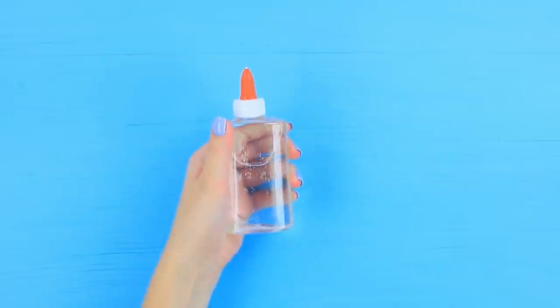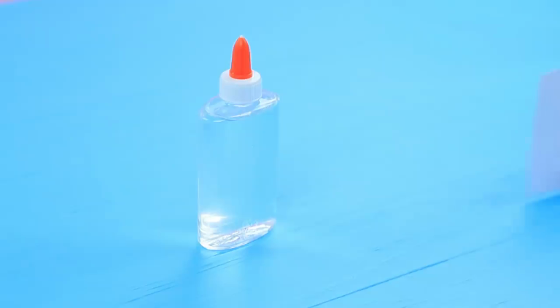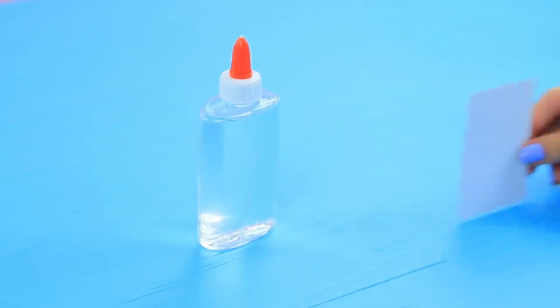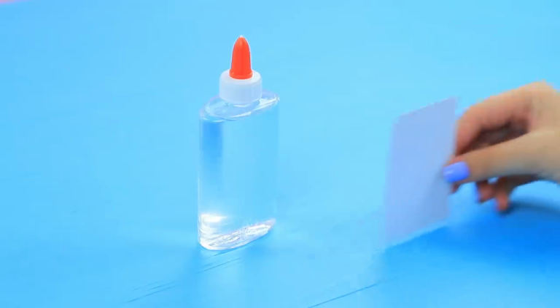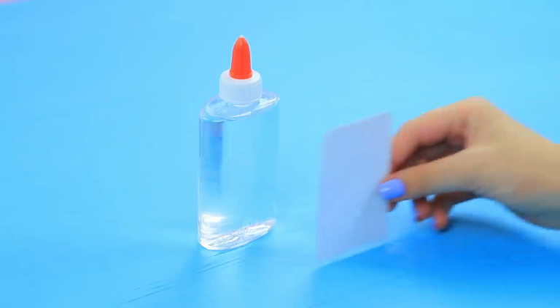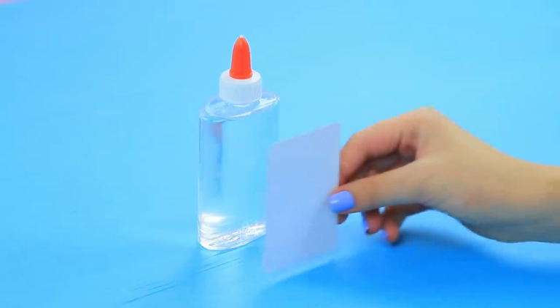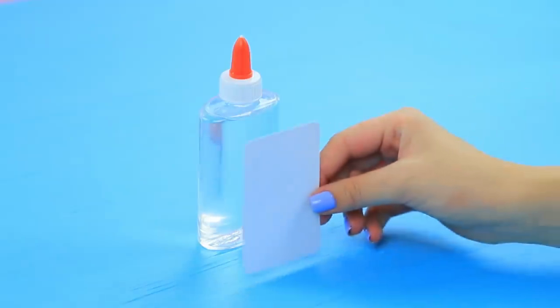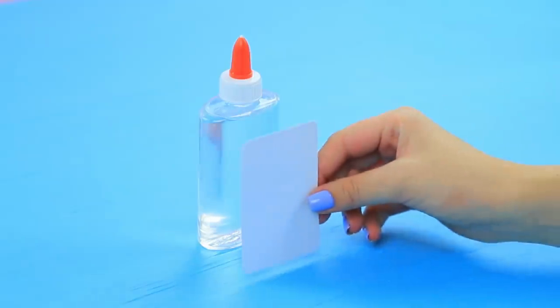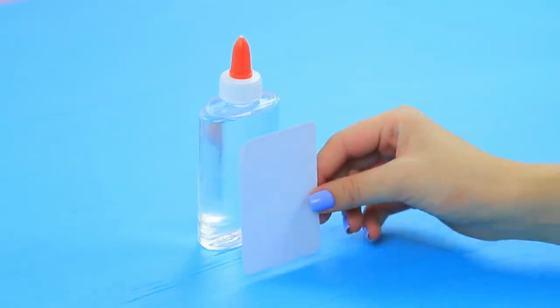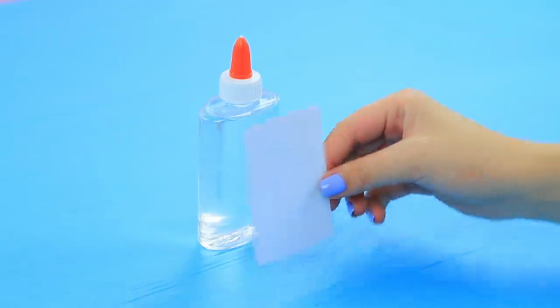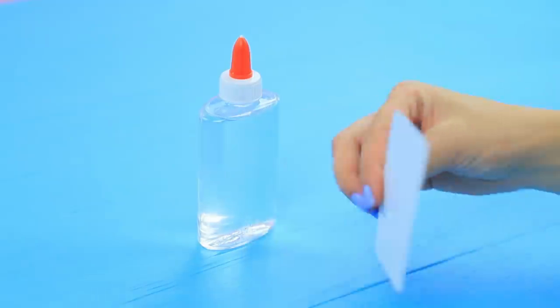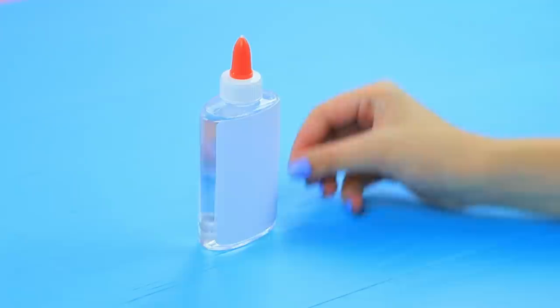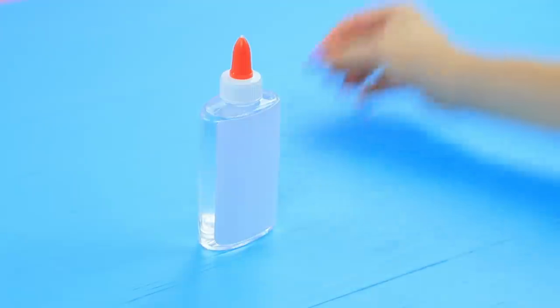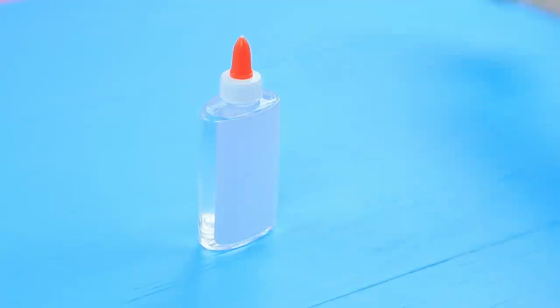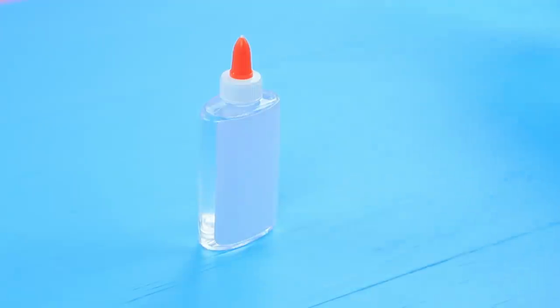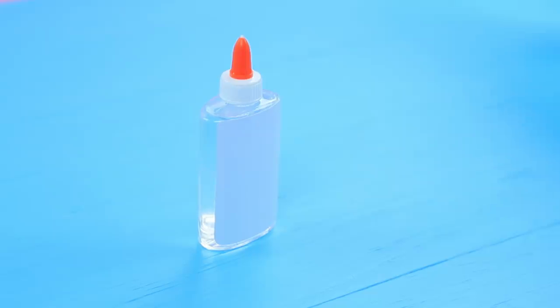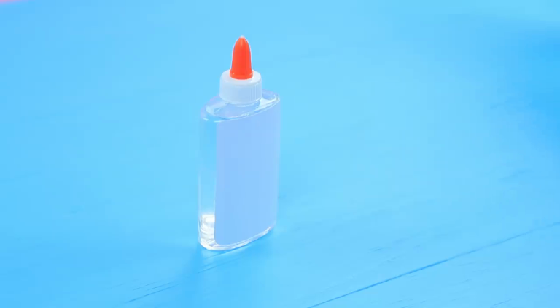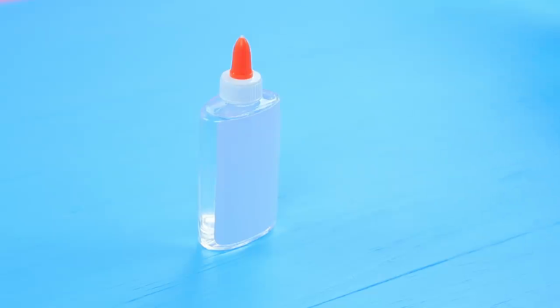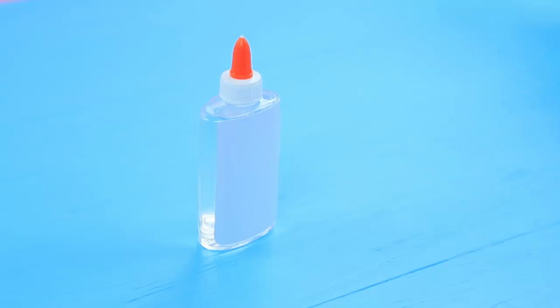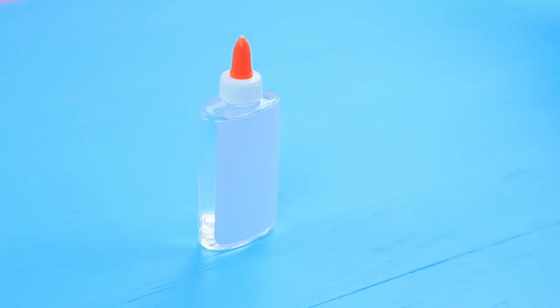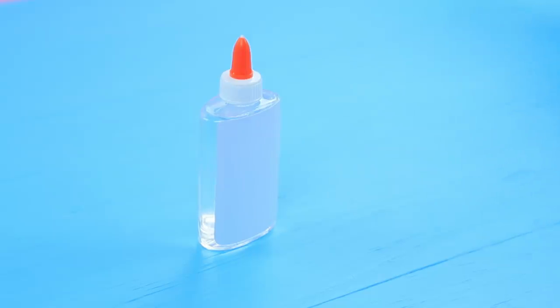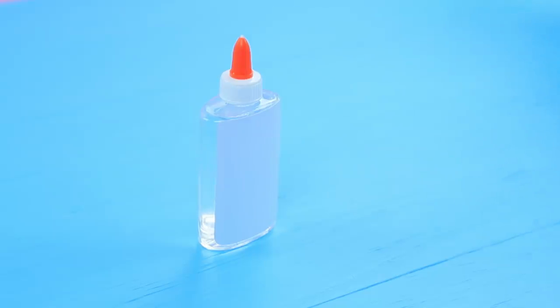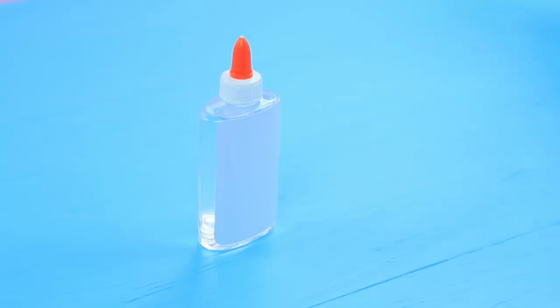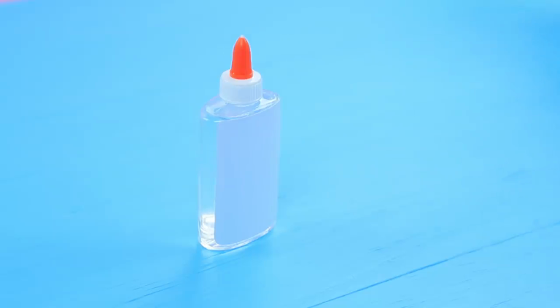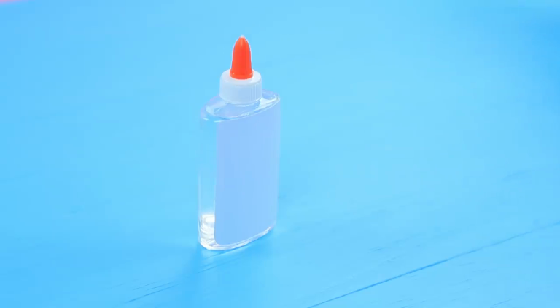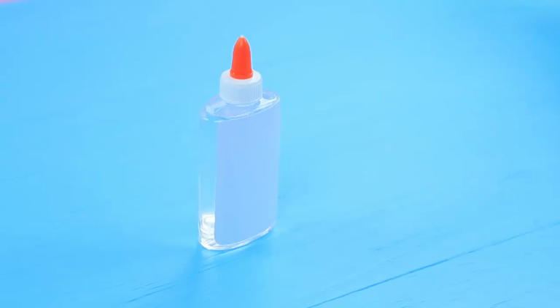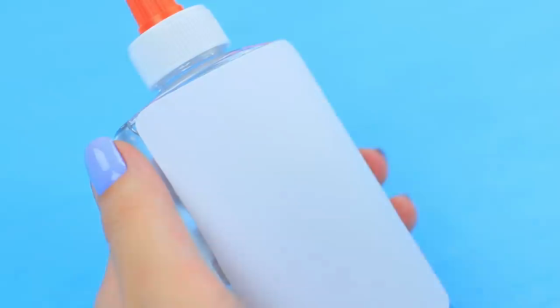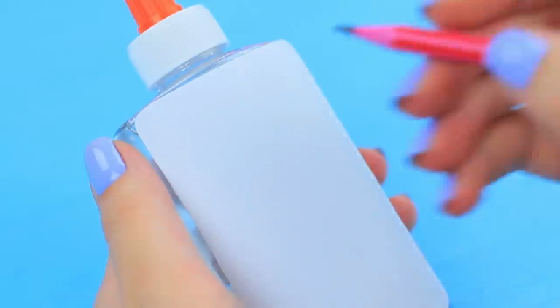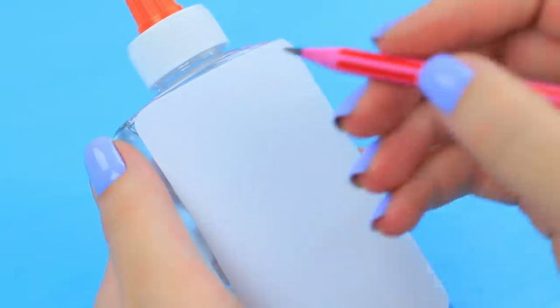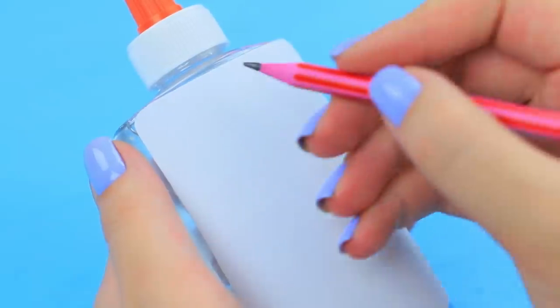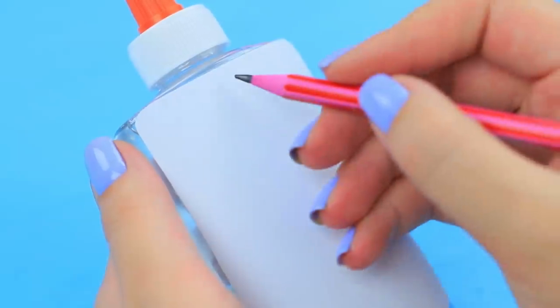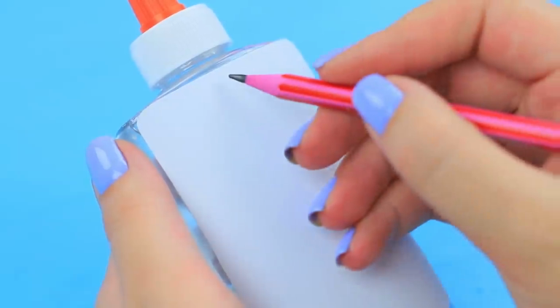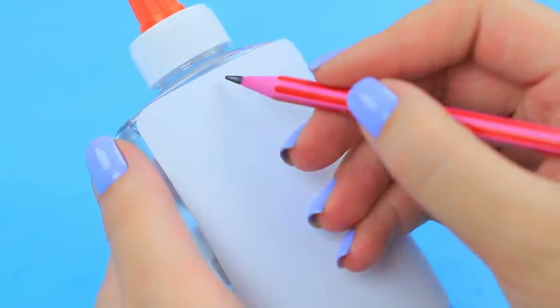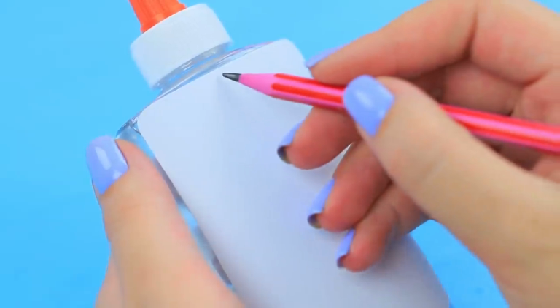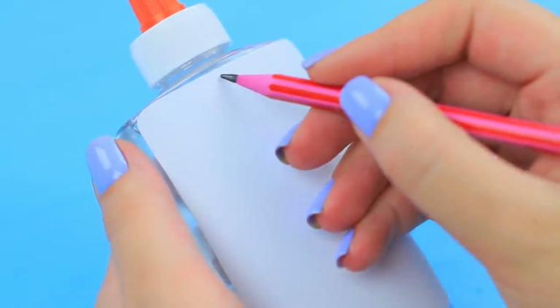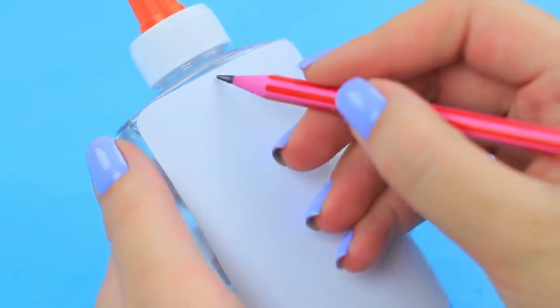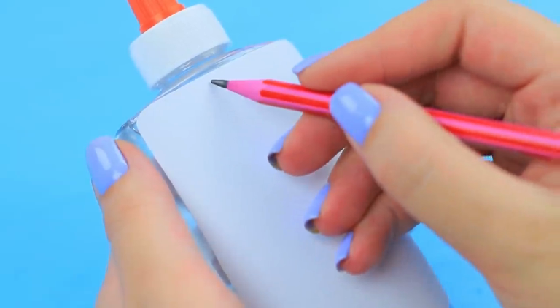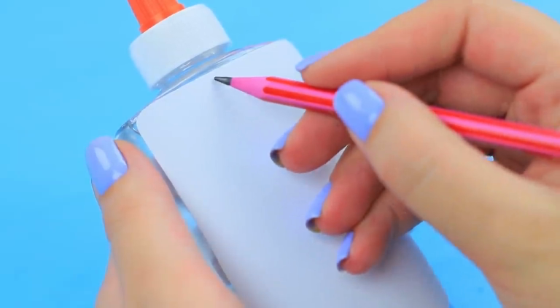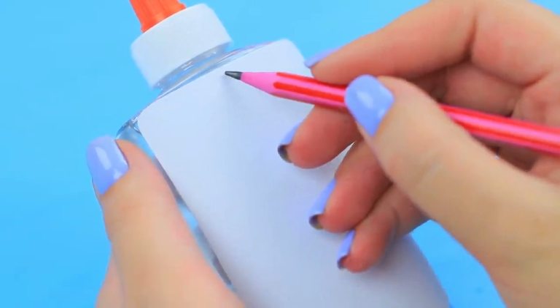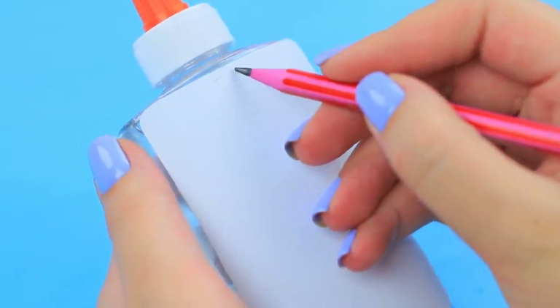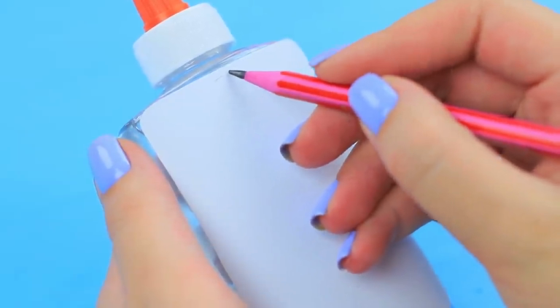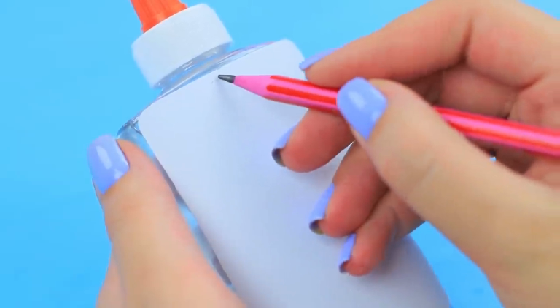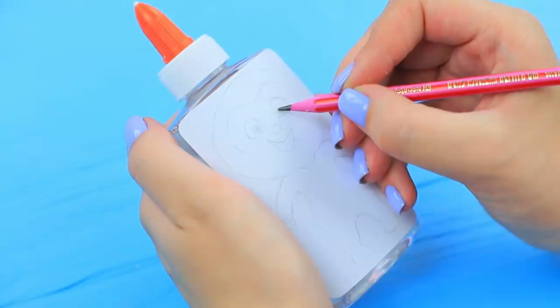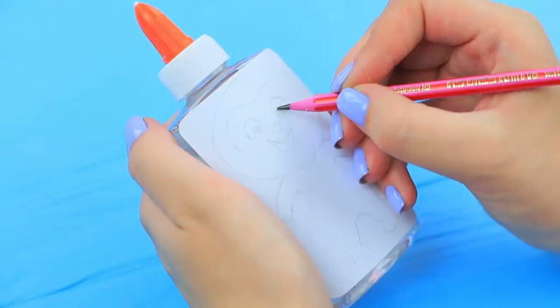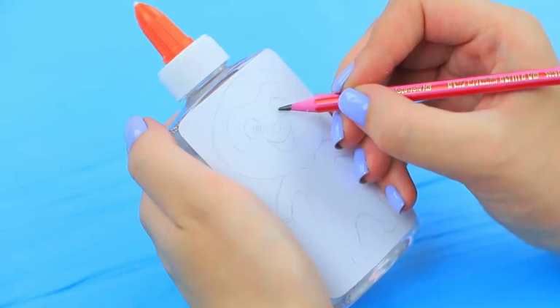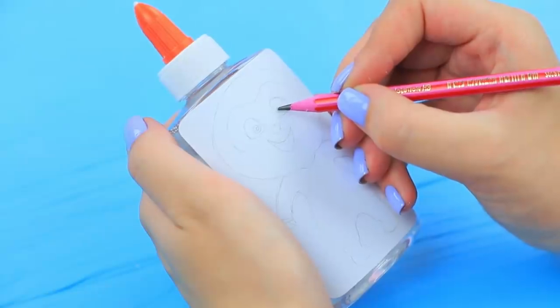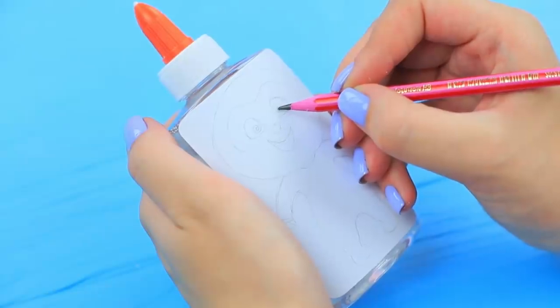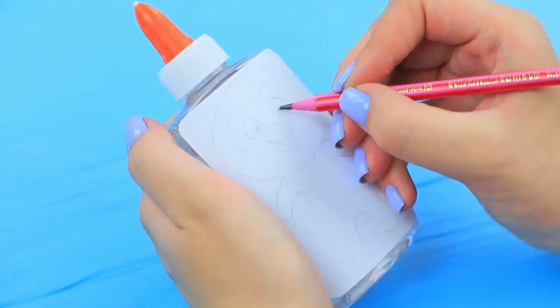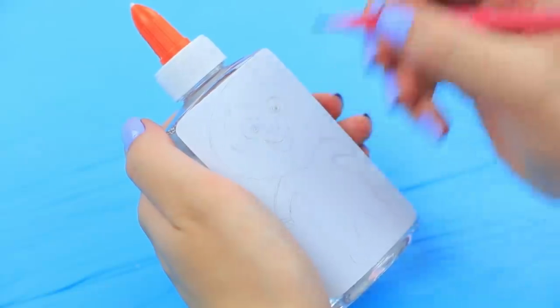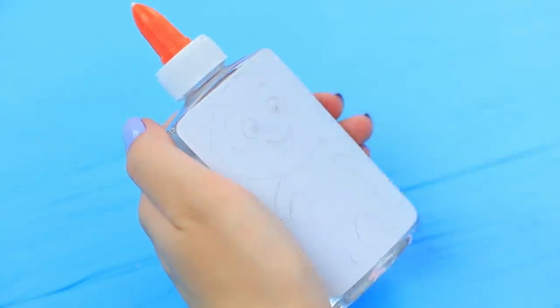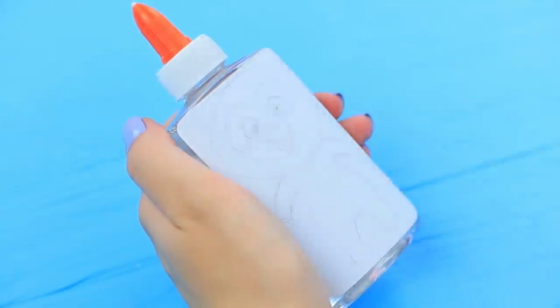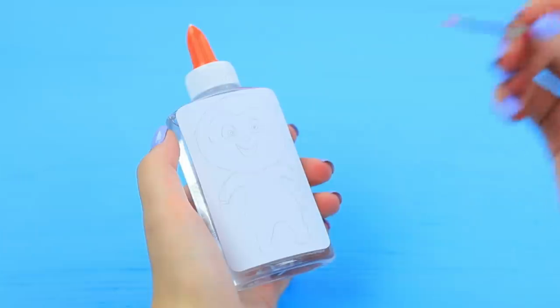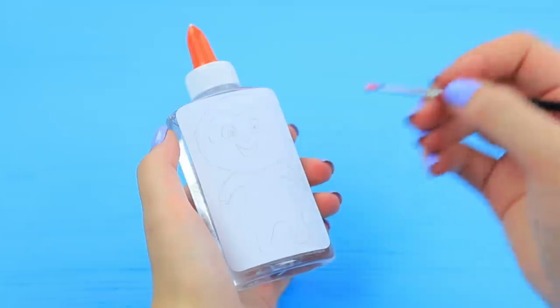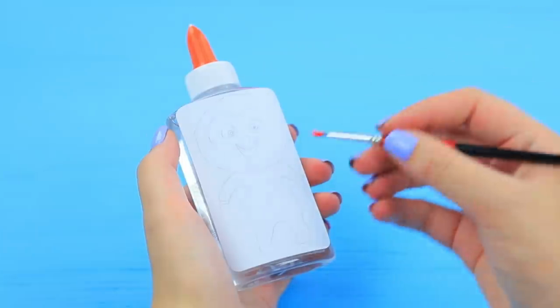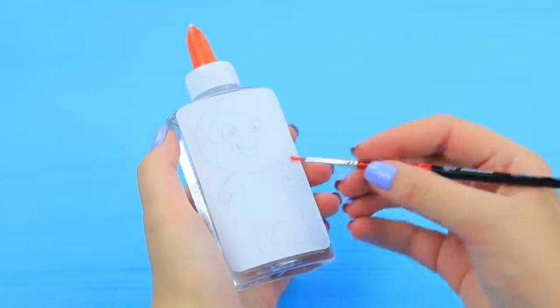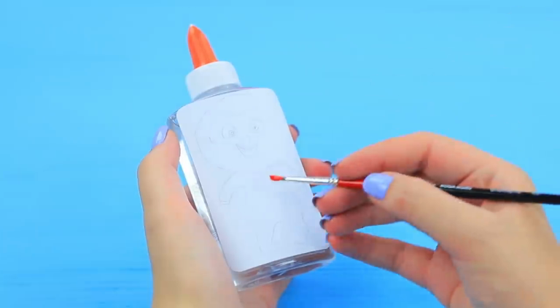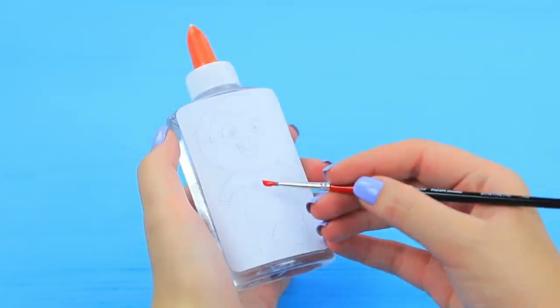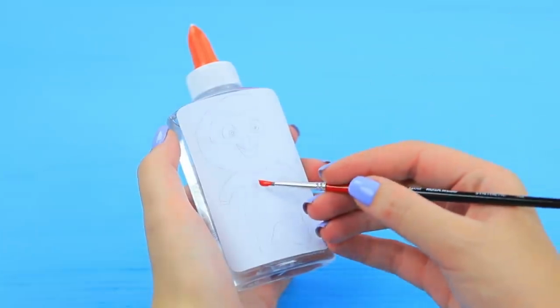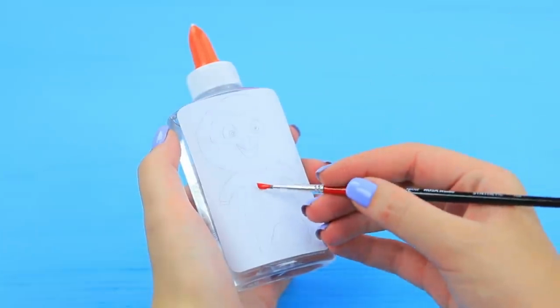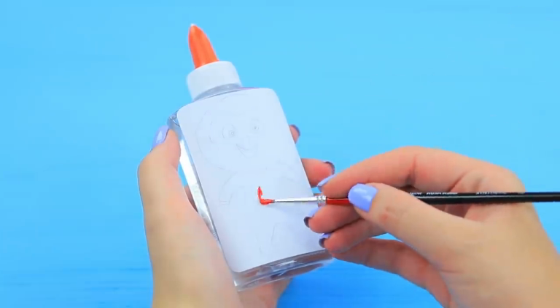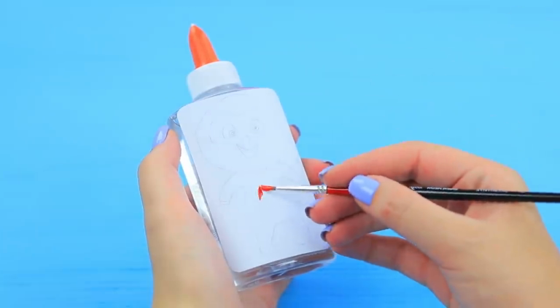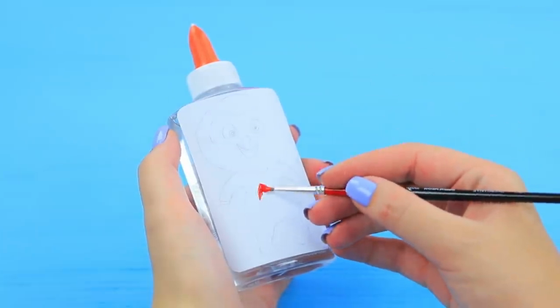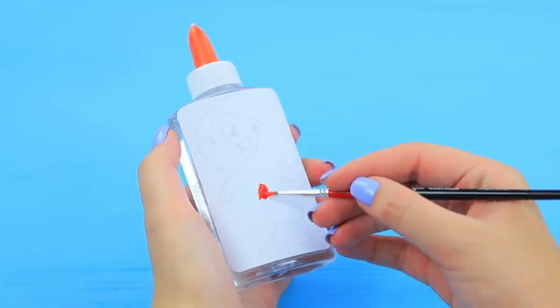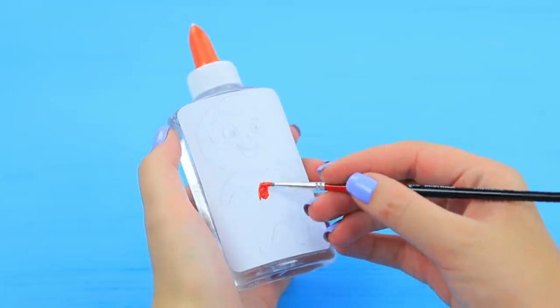Attach a sheet of sticky paper on top. Draw Jack-Jack on it. Color it with acrylic paint.